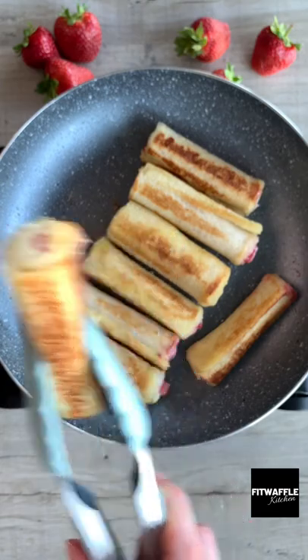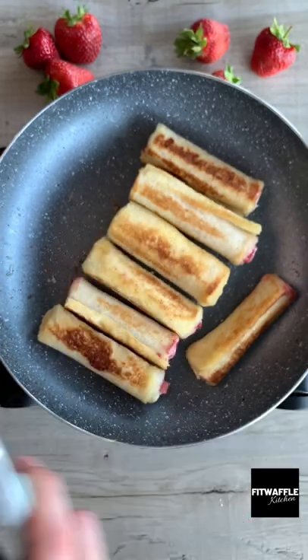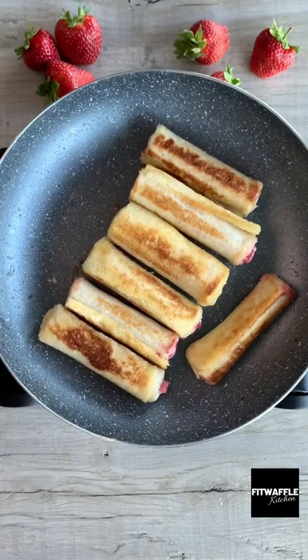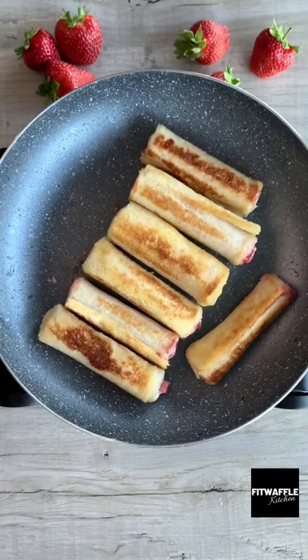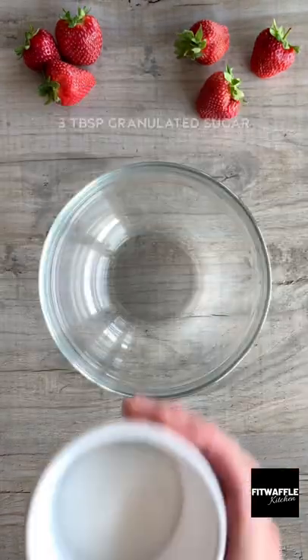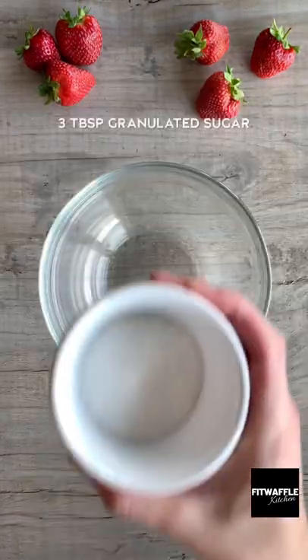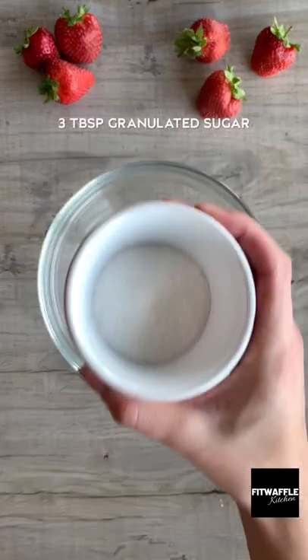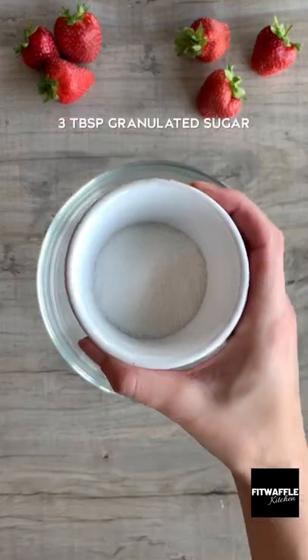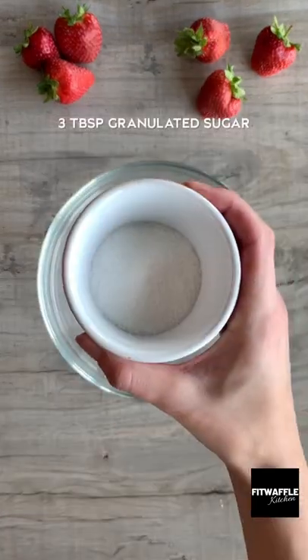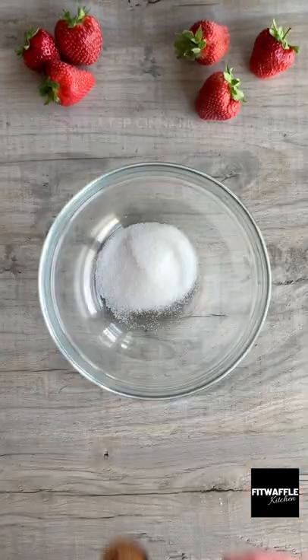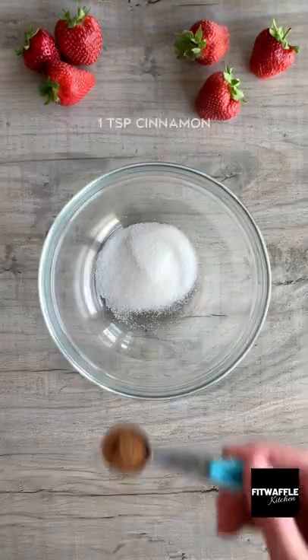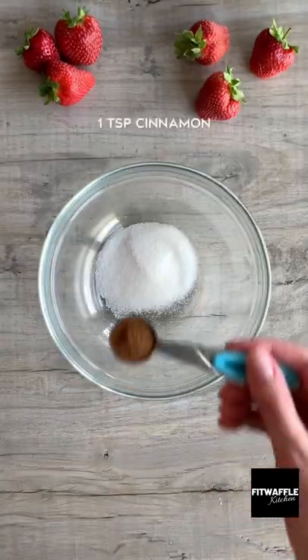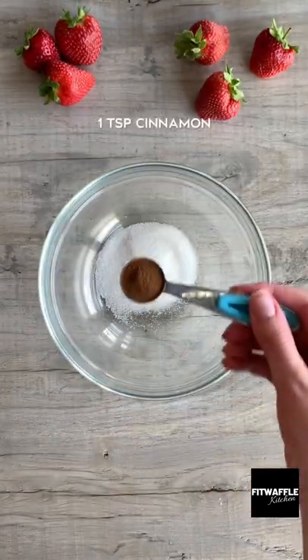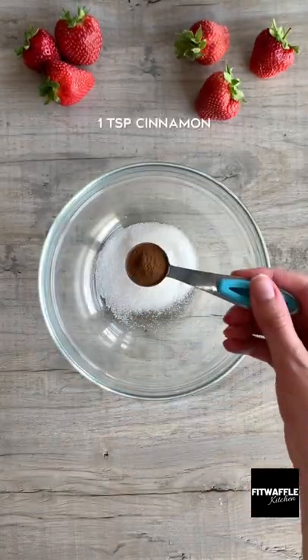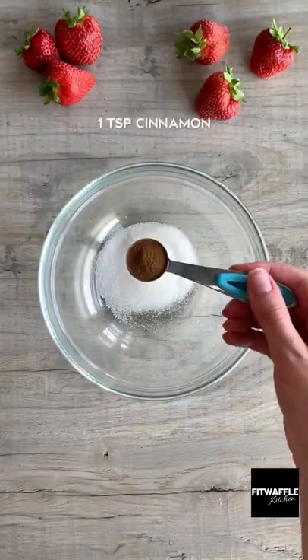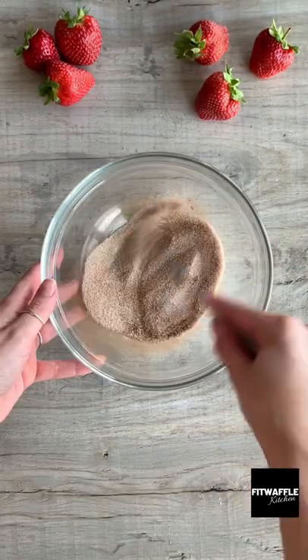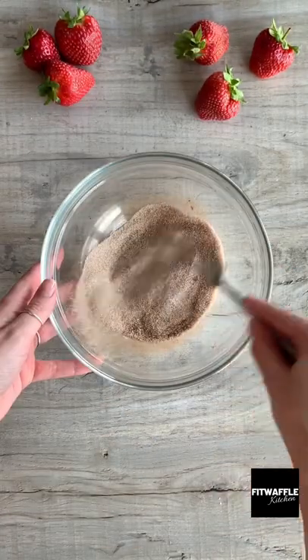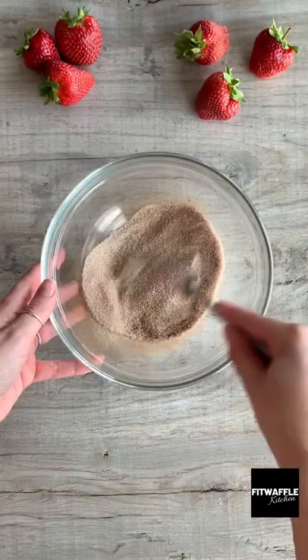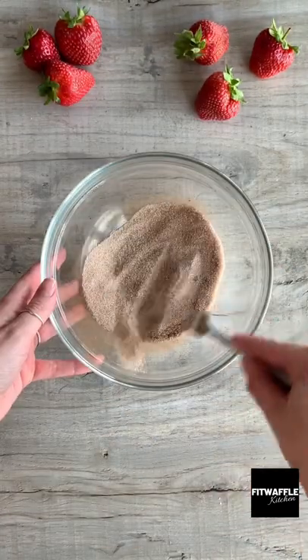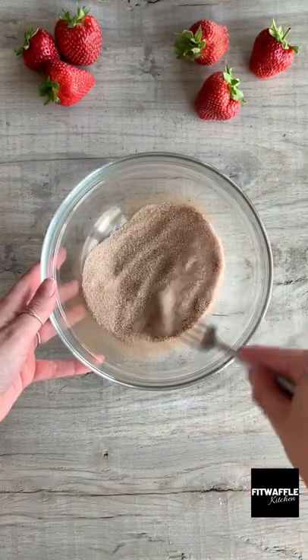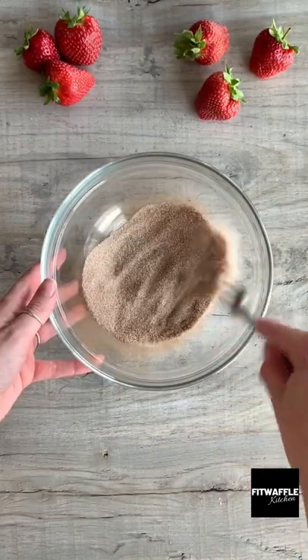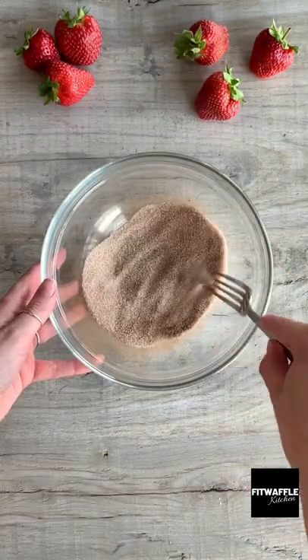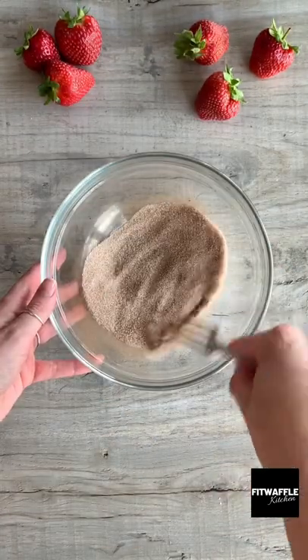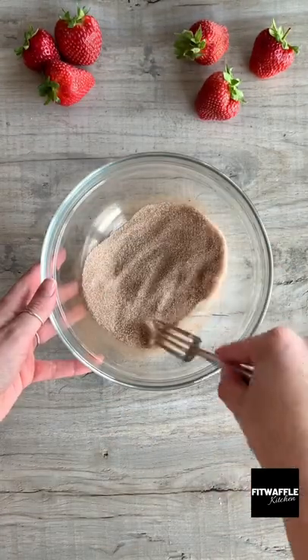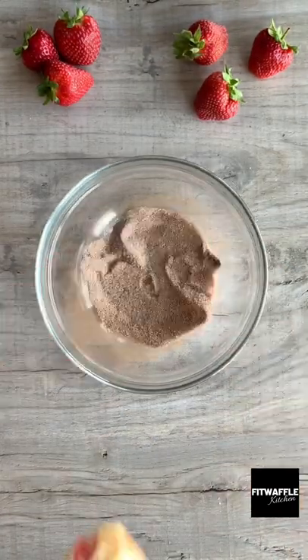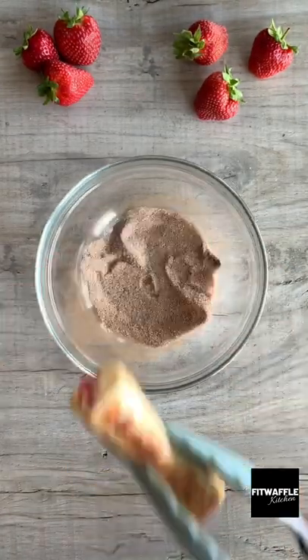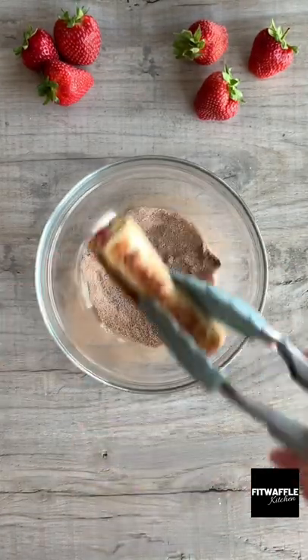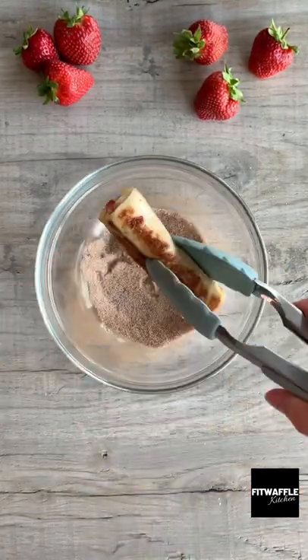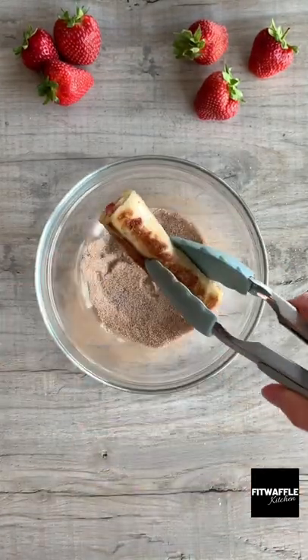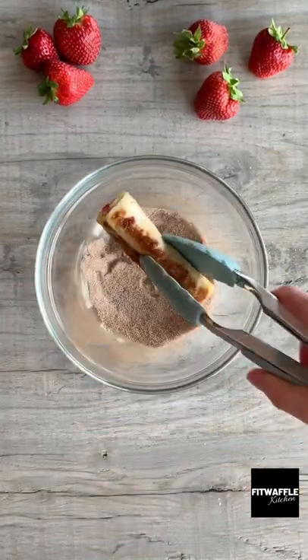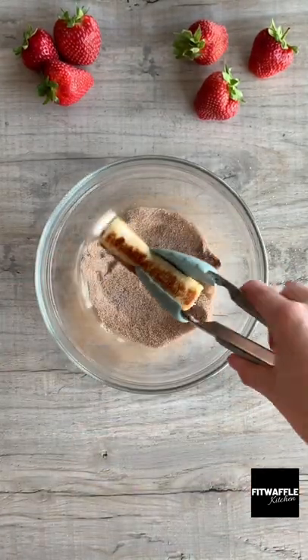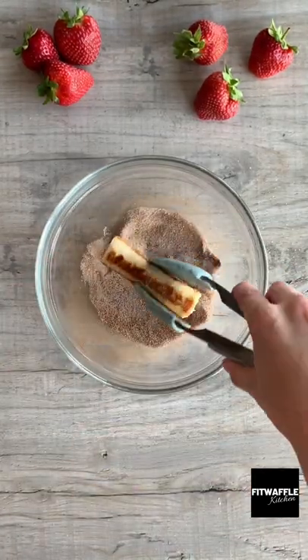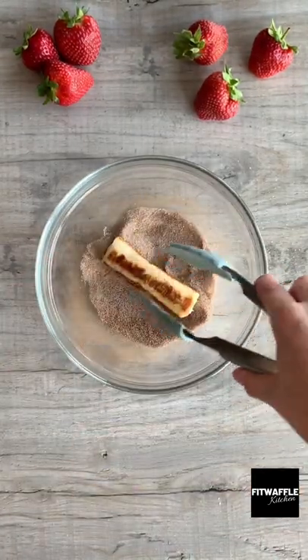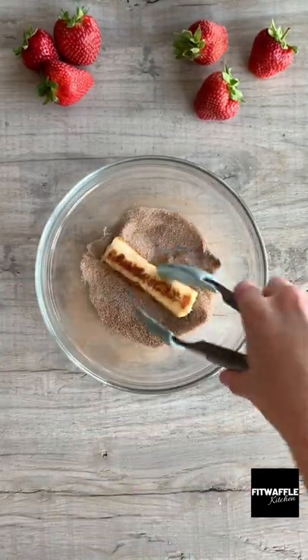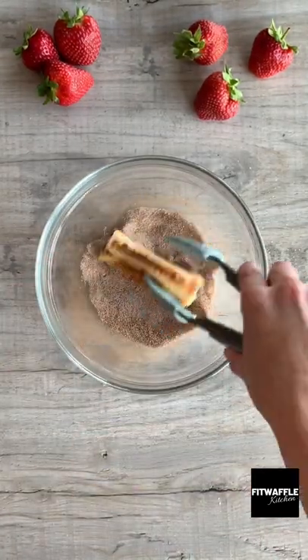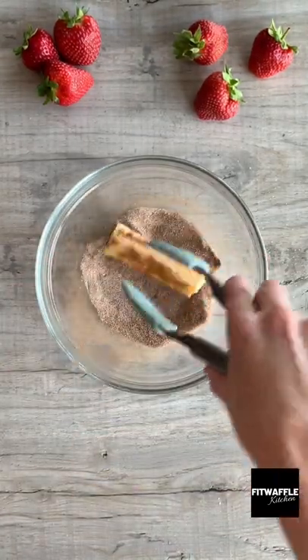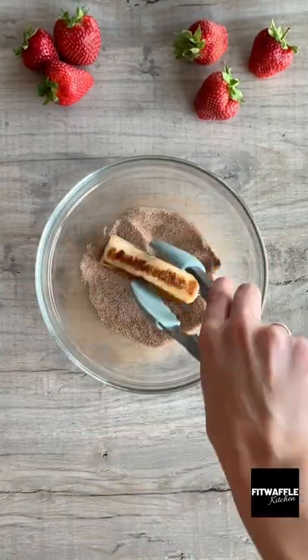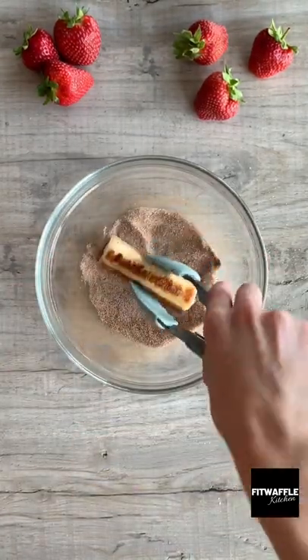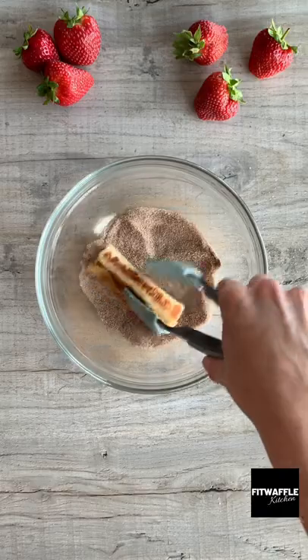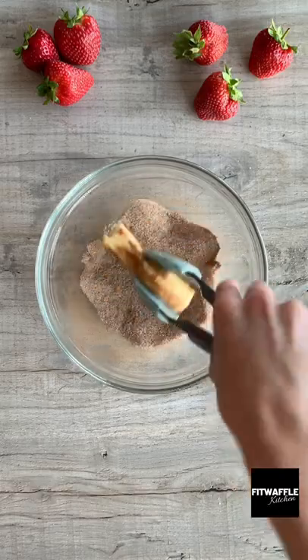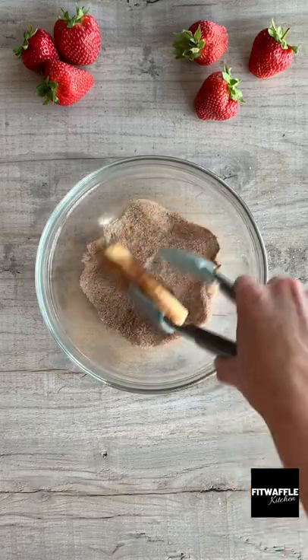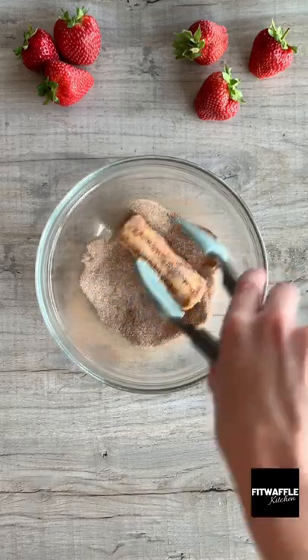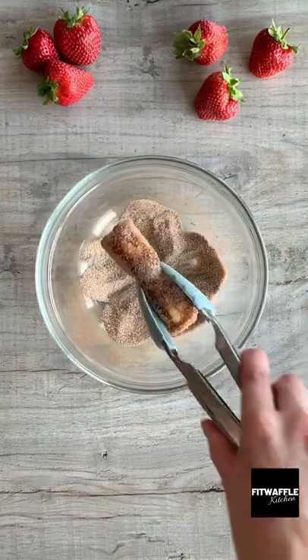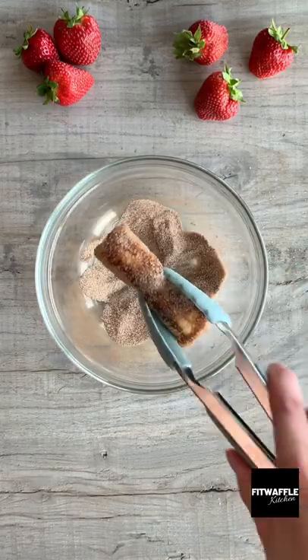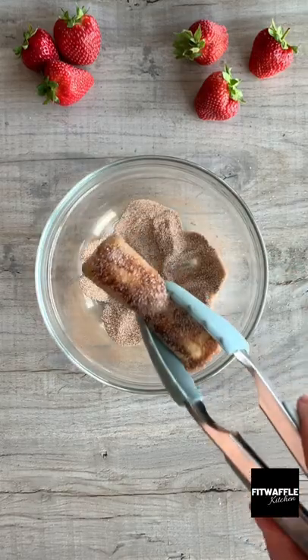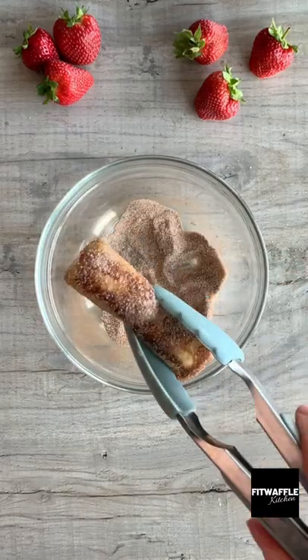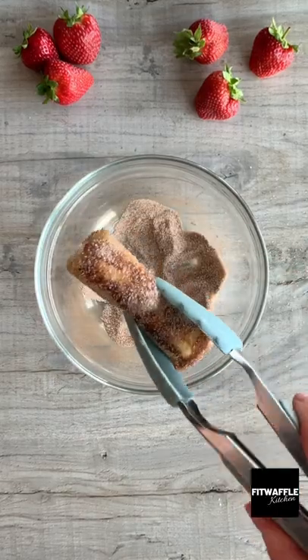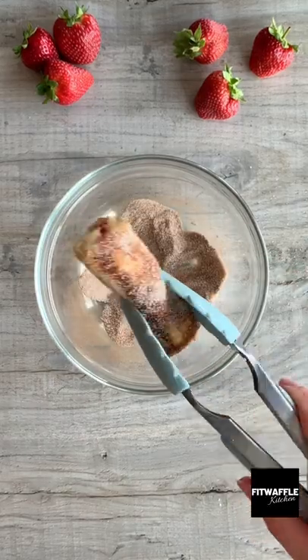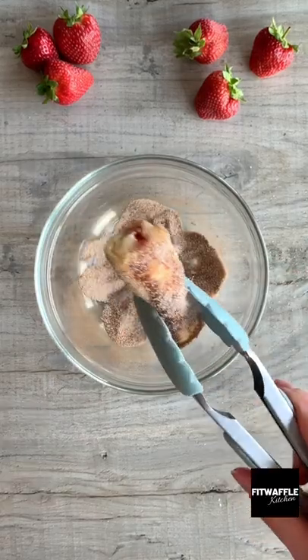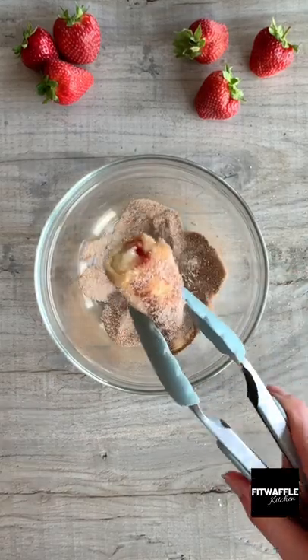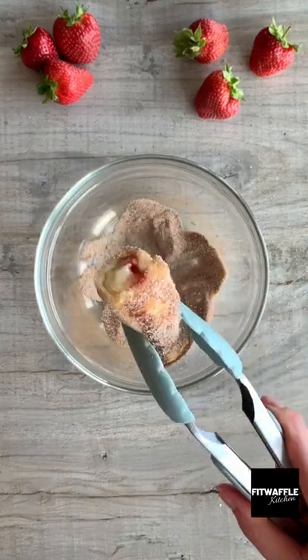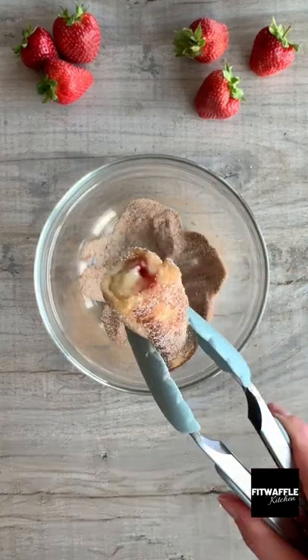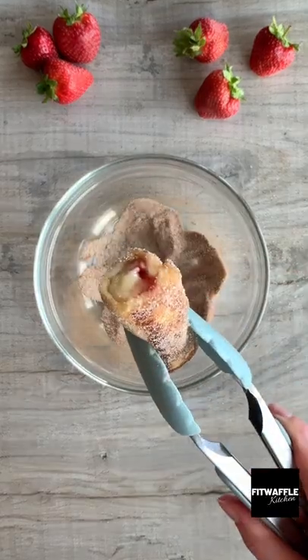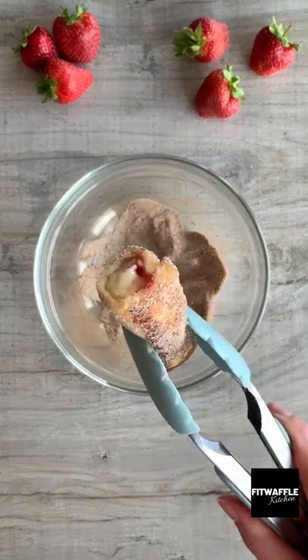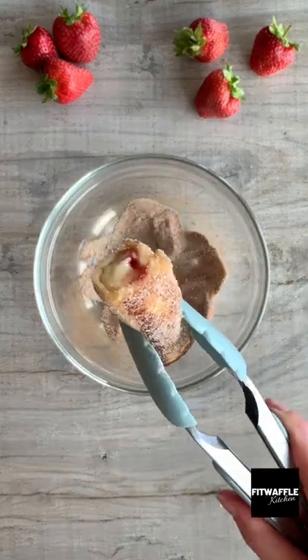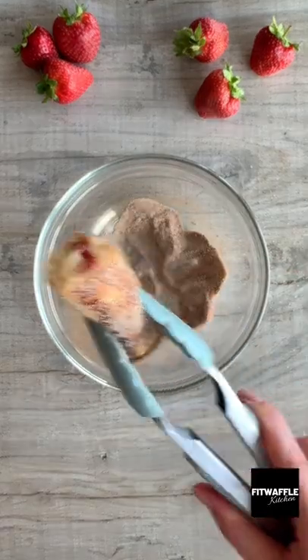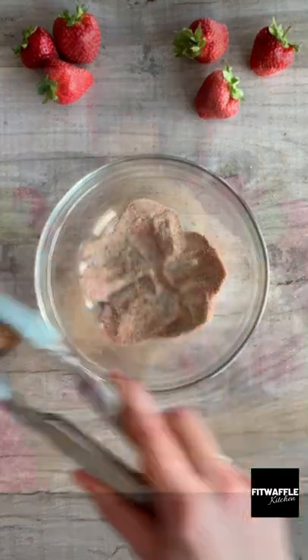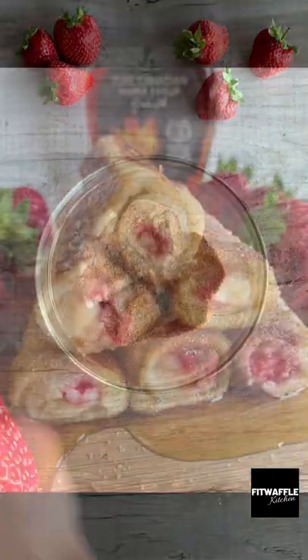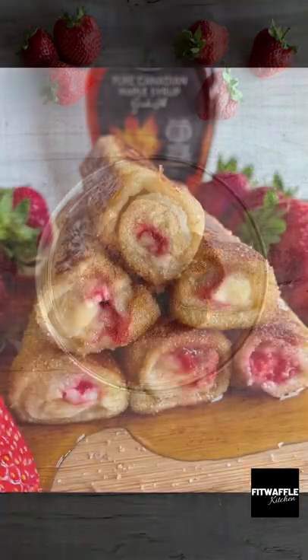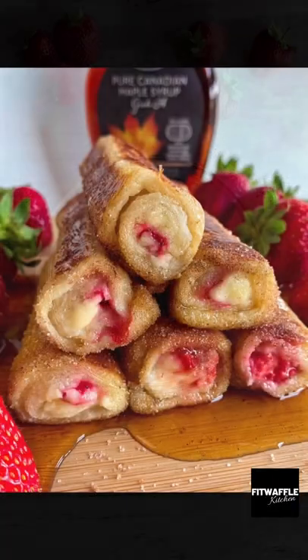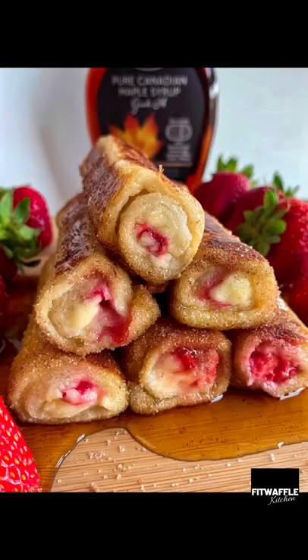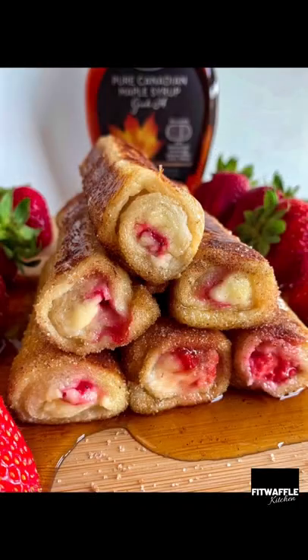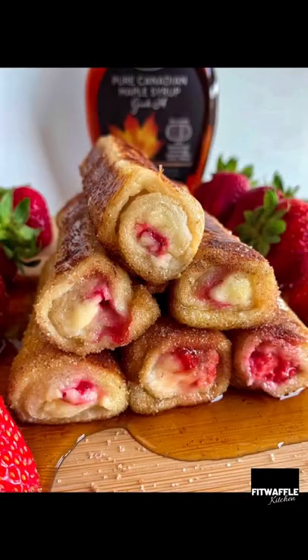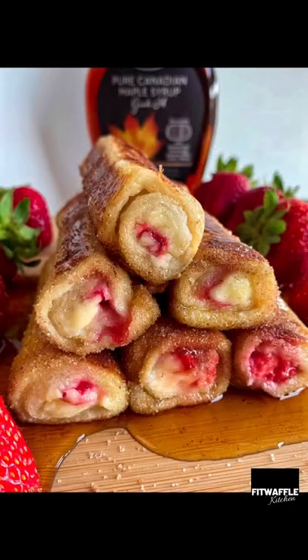In a medium bowl, add sugar and cinnamon and whisk these together. Then dip your rolls in, making sure they're fully covered. Plate them up and serve however you wish. Enjoy!